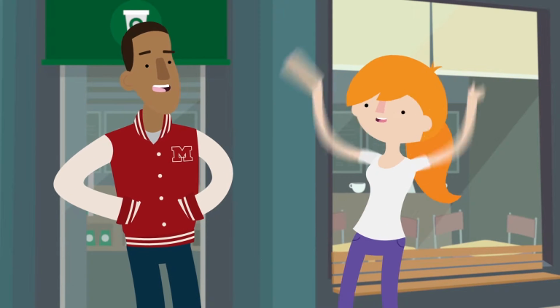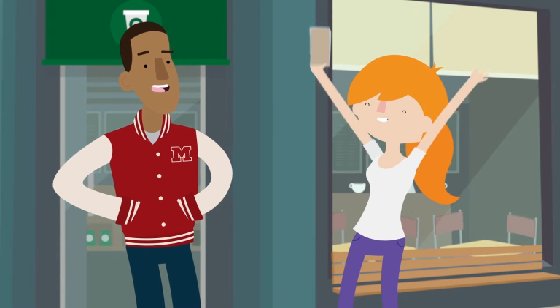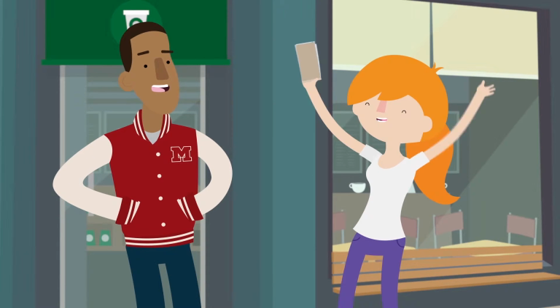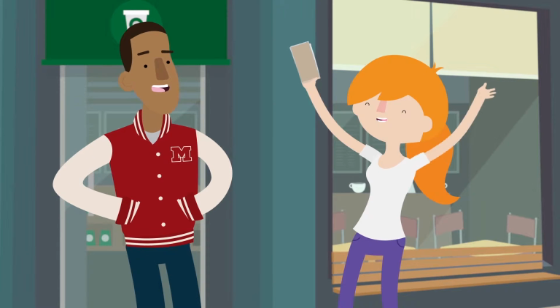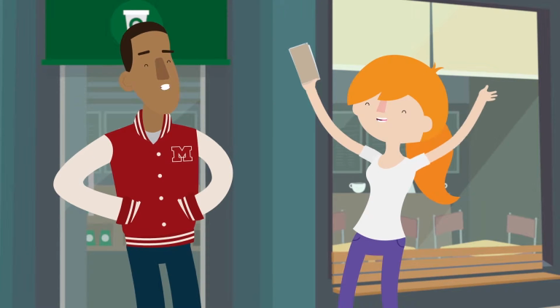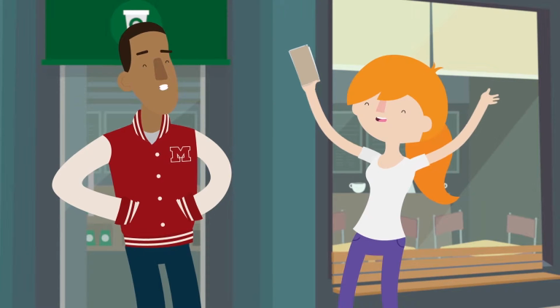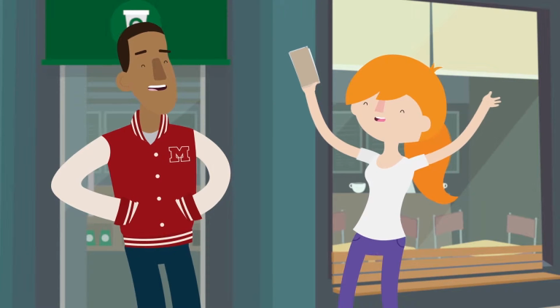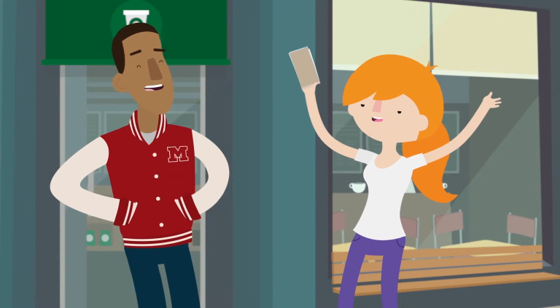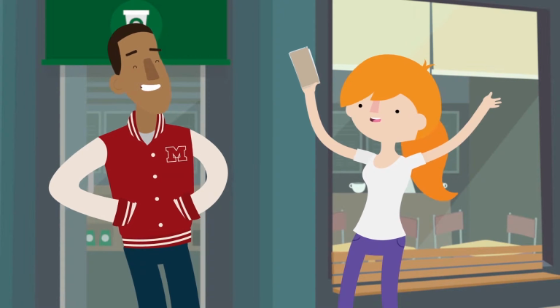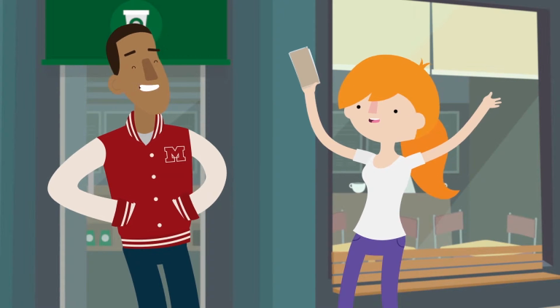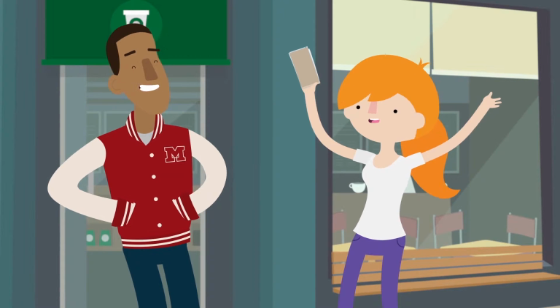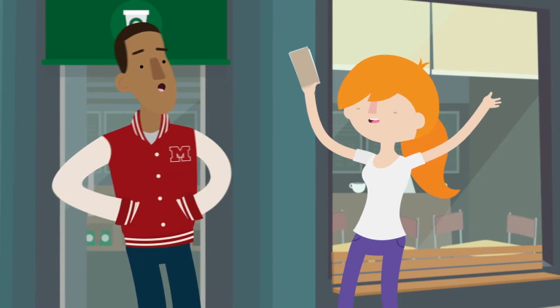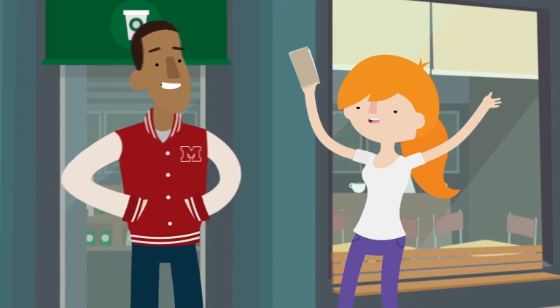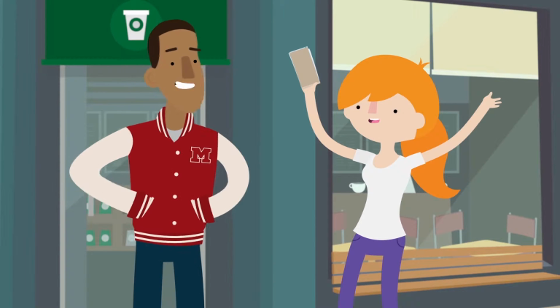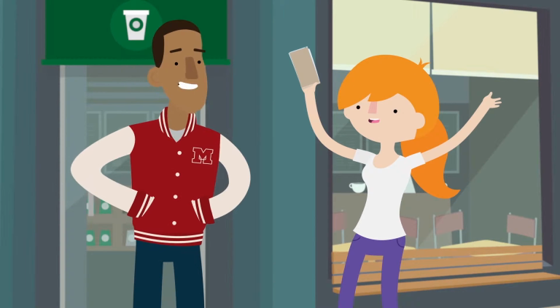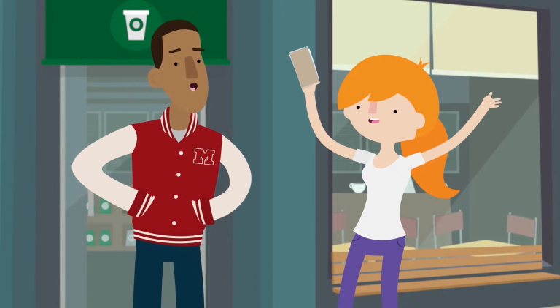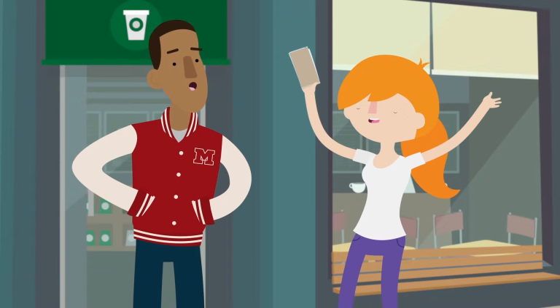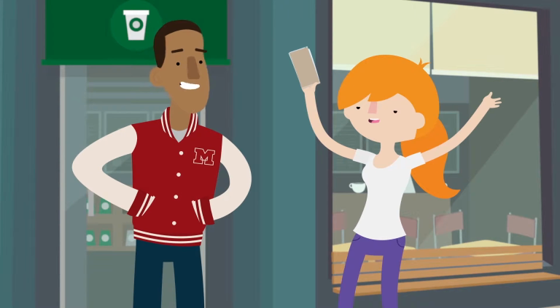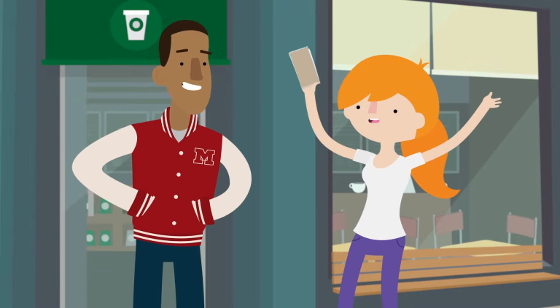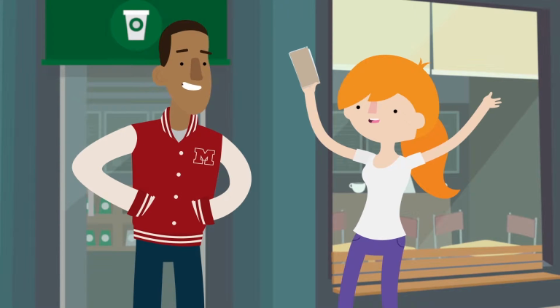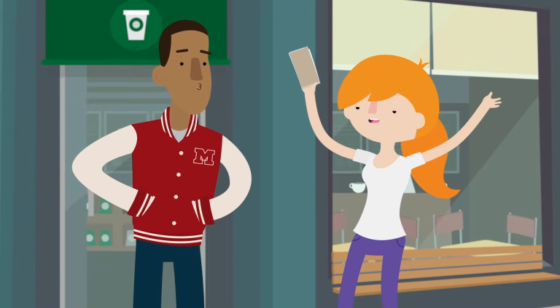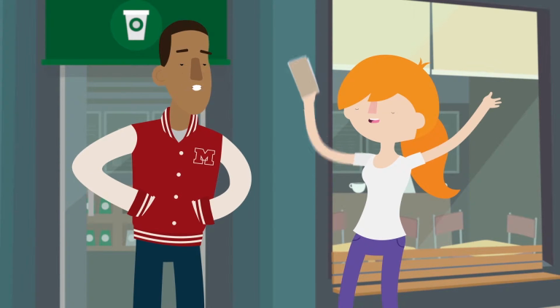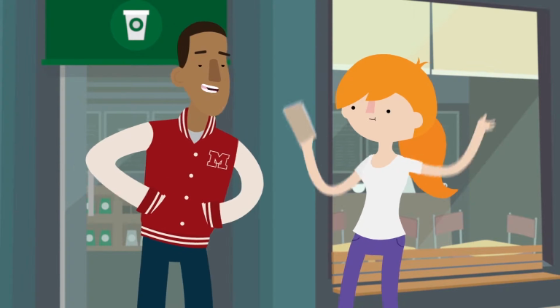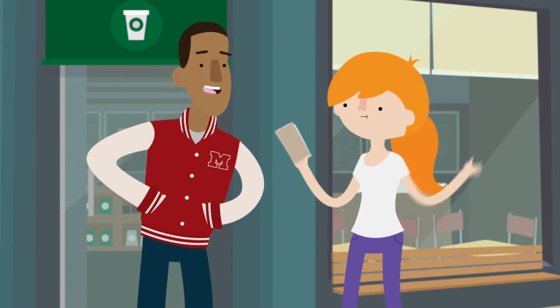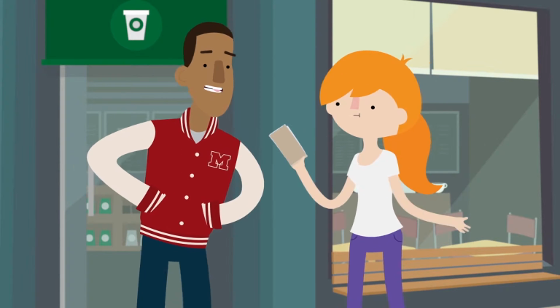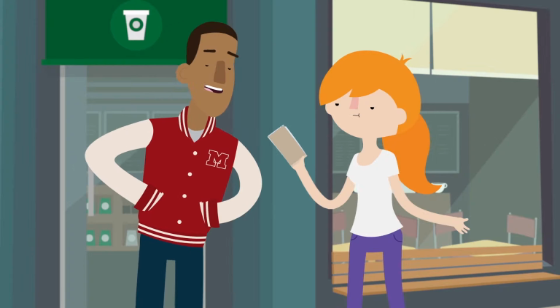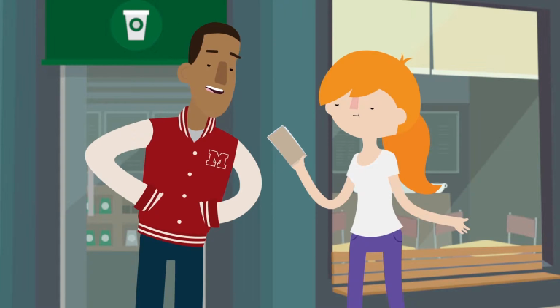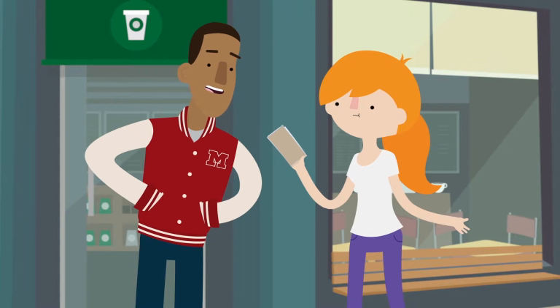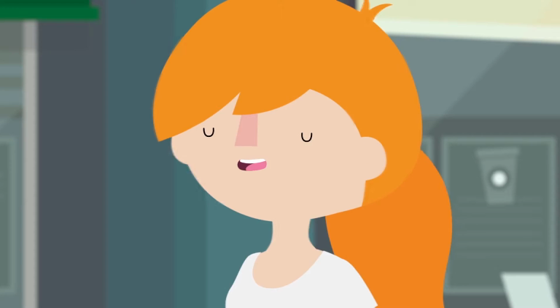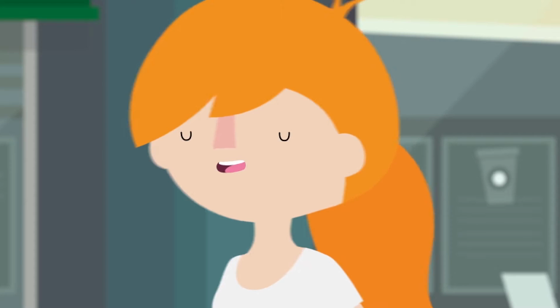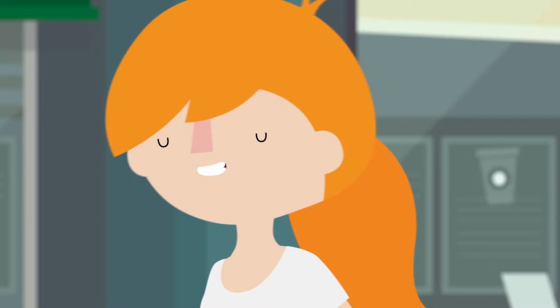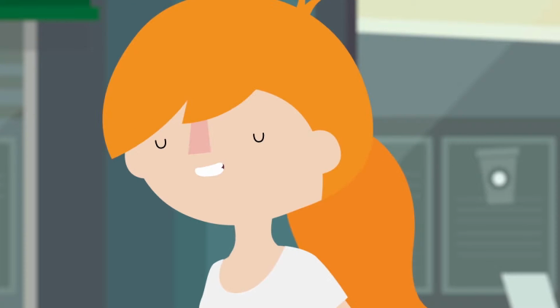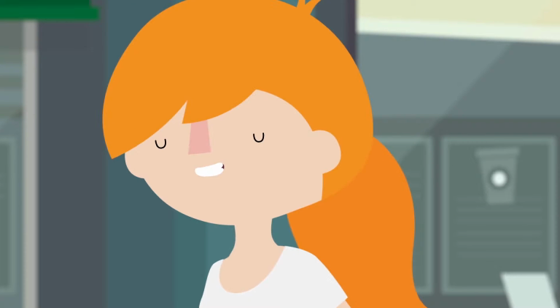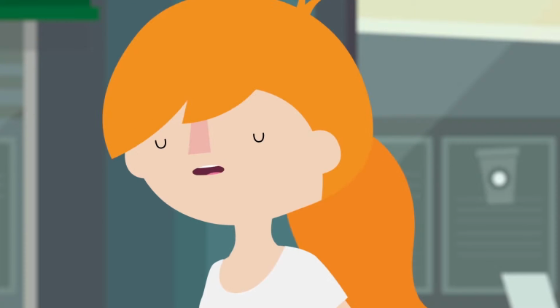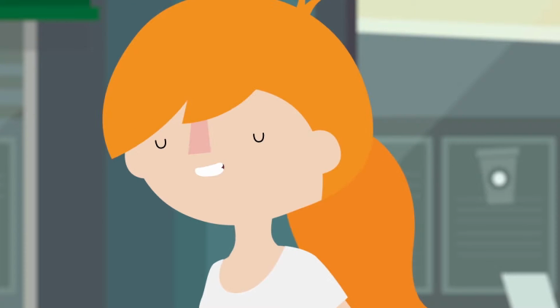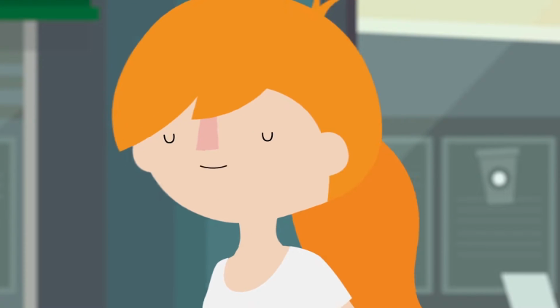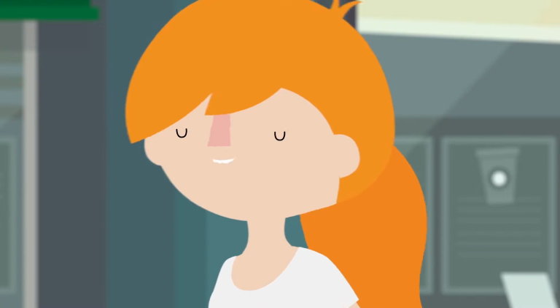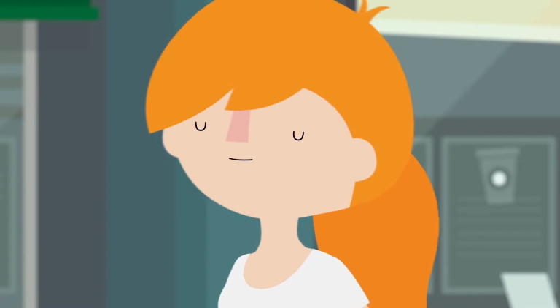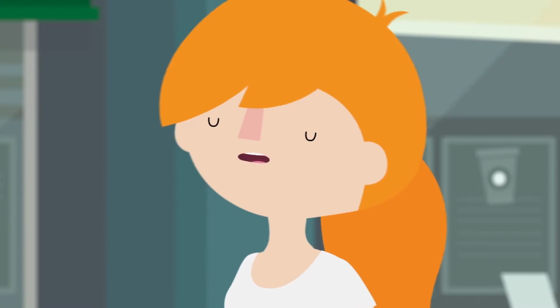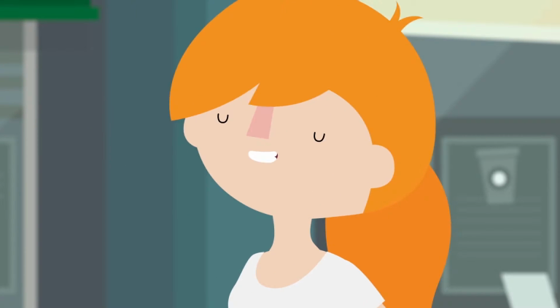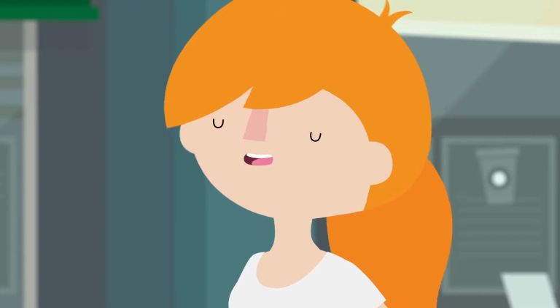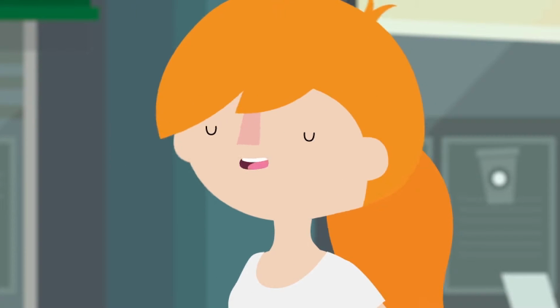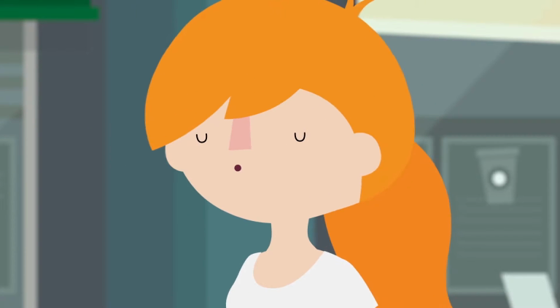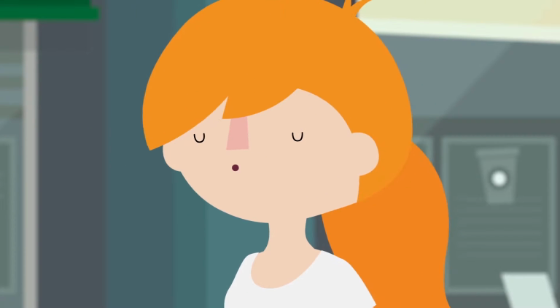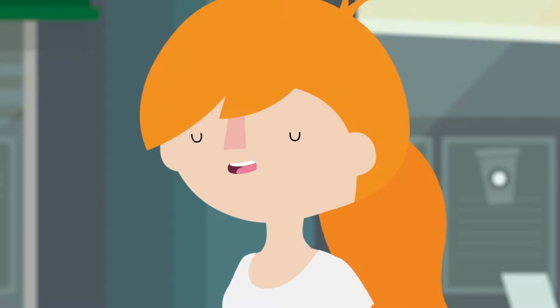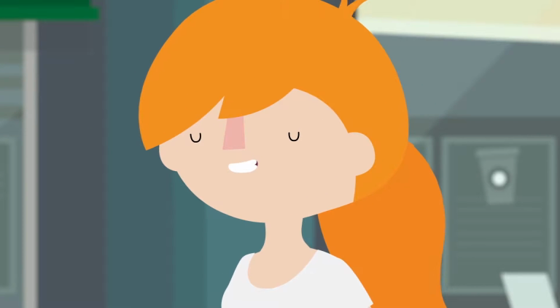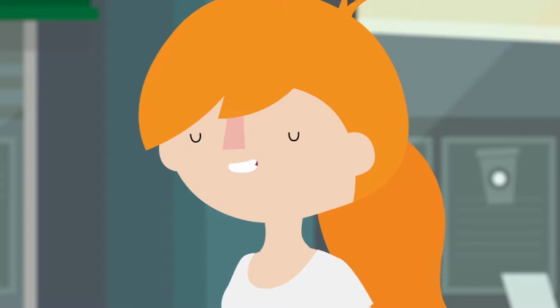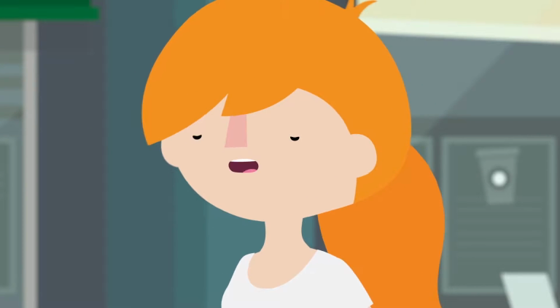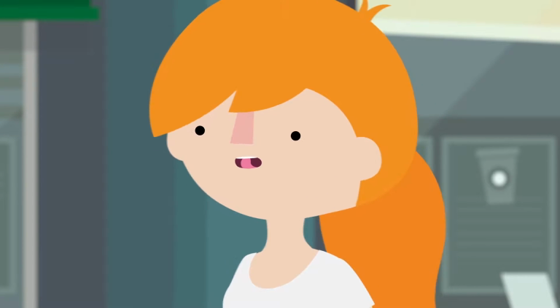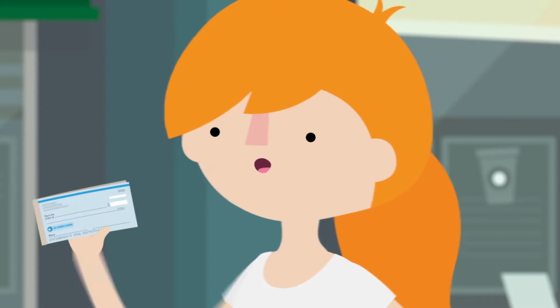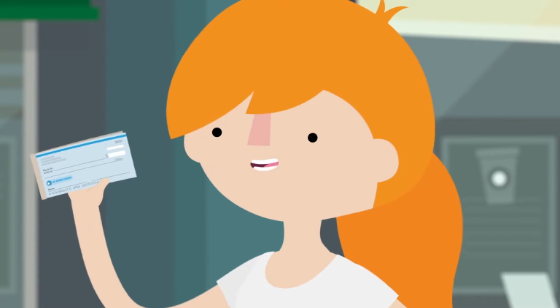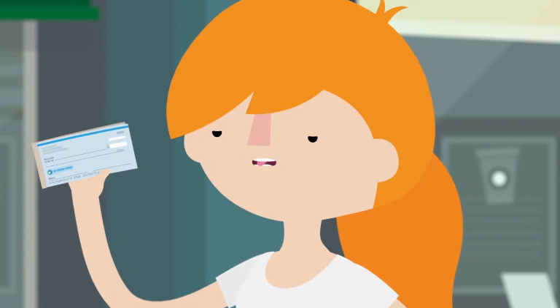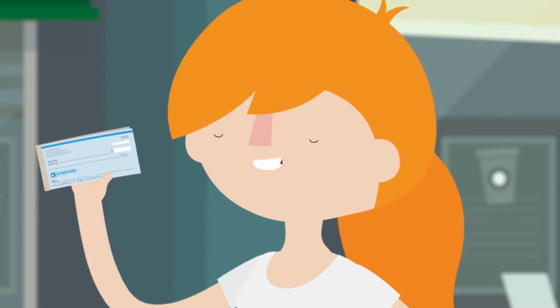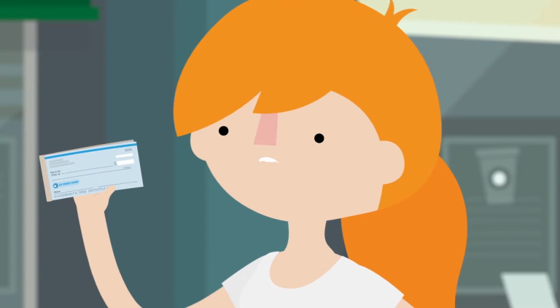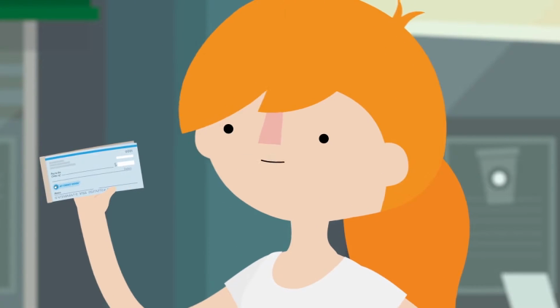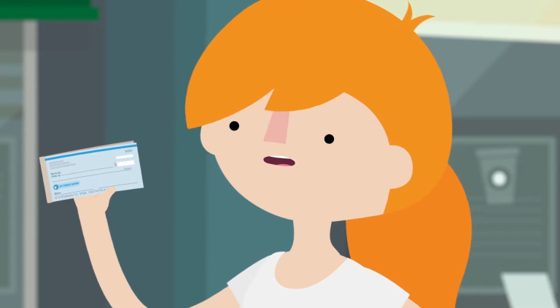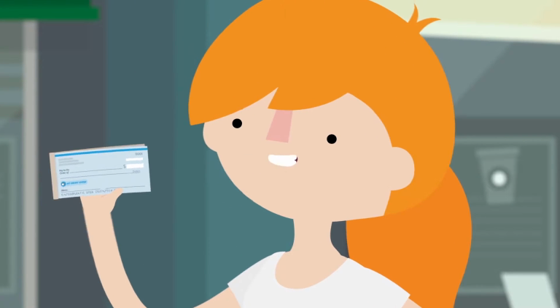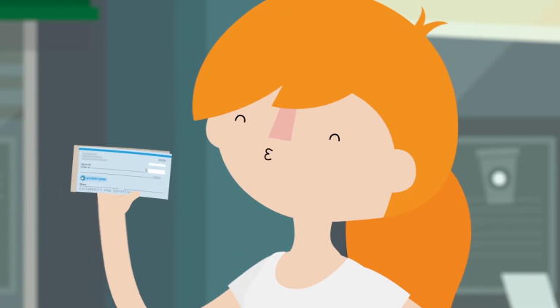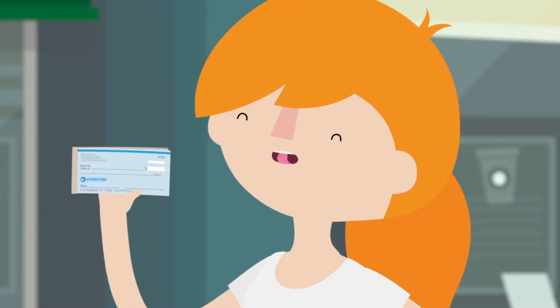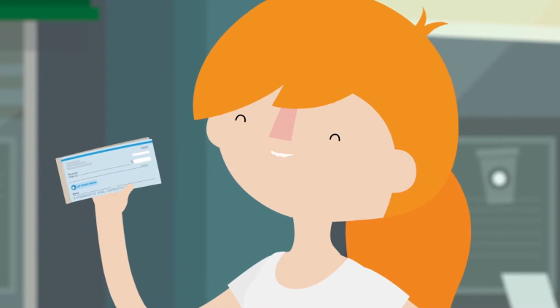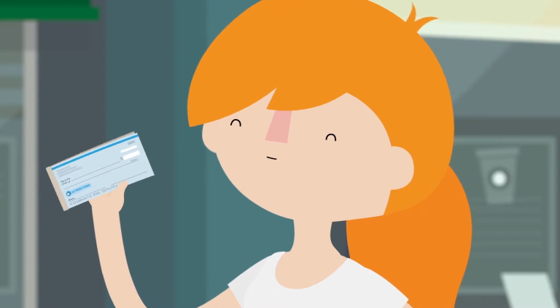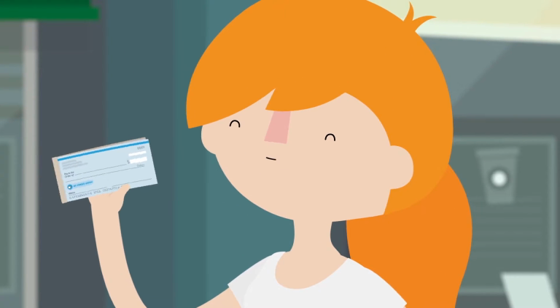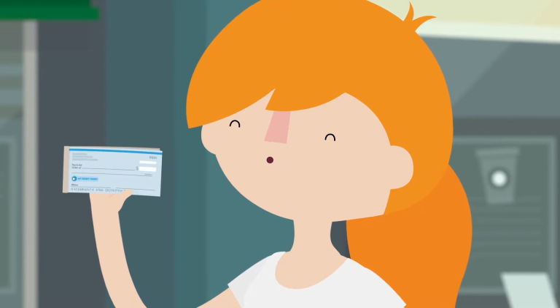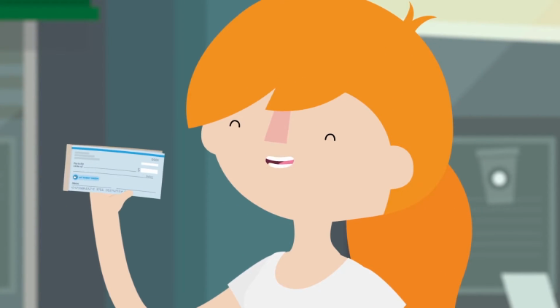Eddie! Jen, how's it going? What you got there? I just came from the credit union, and look, they gave me this cool flip book.